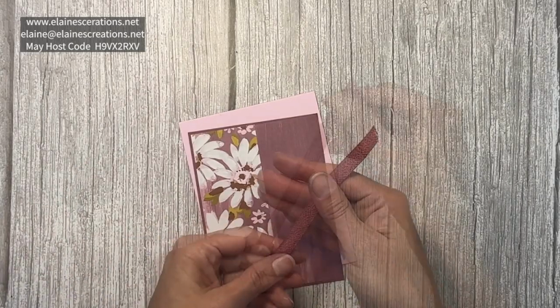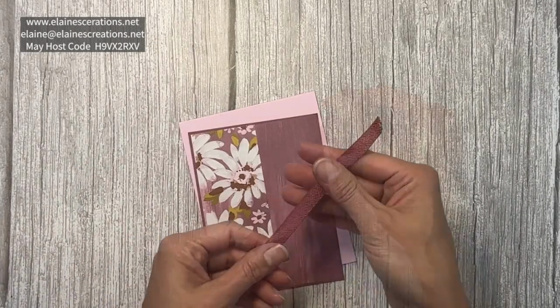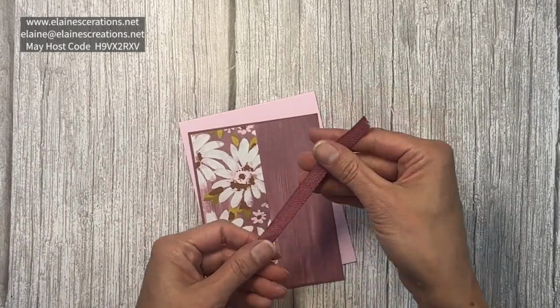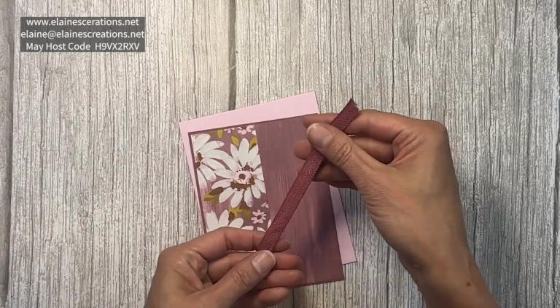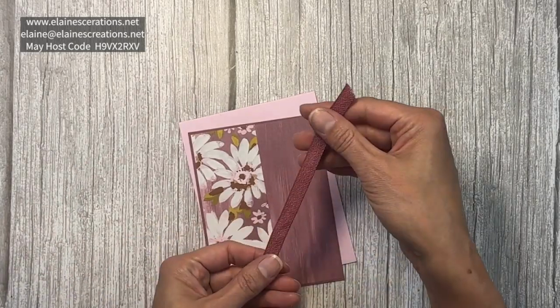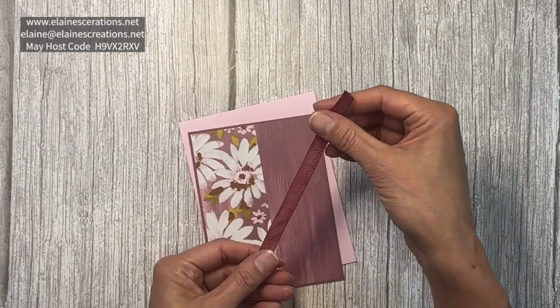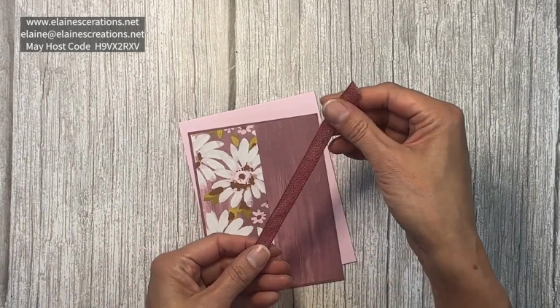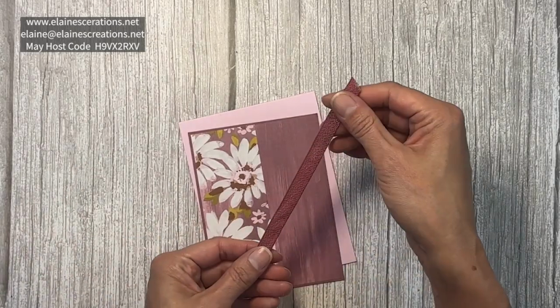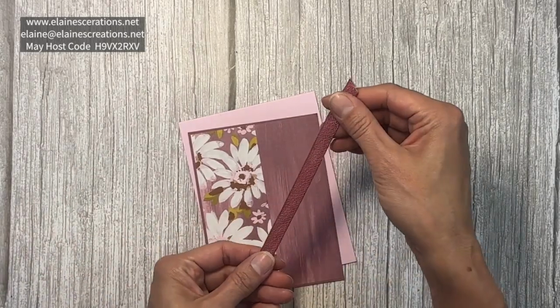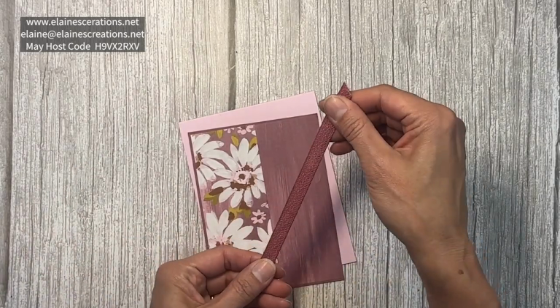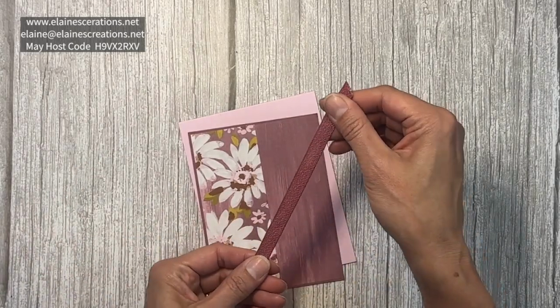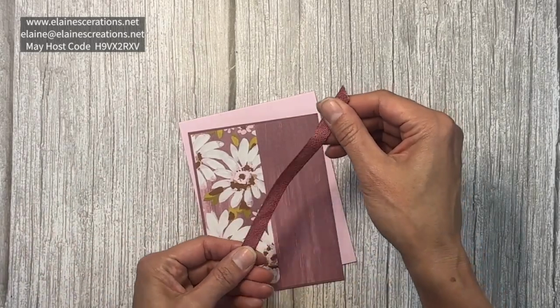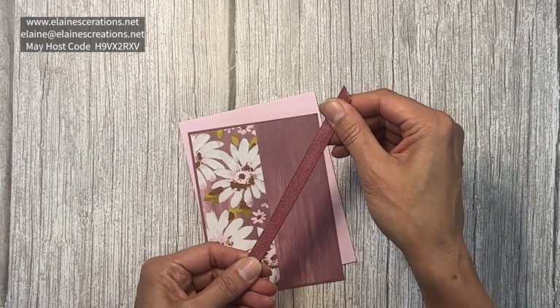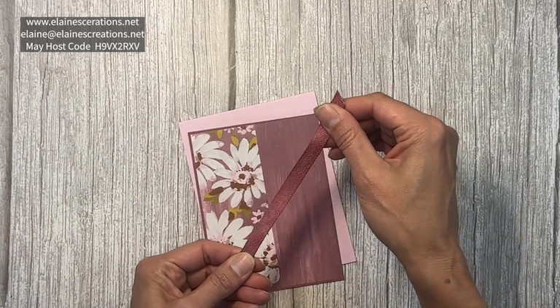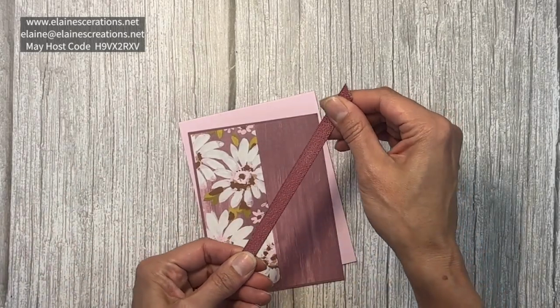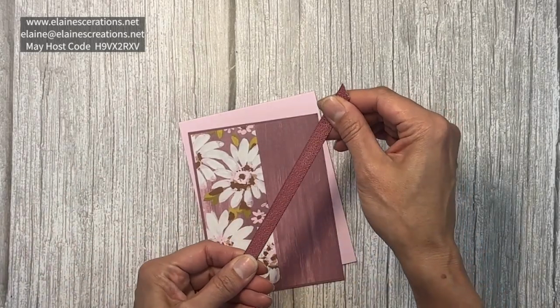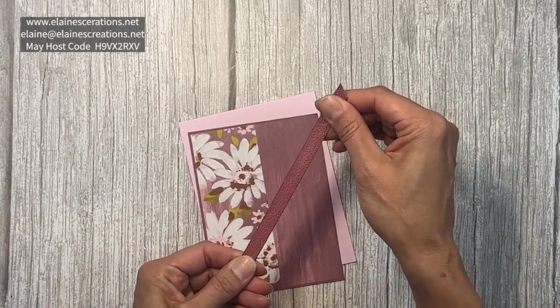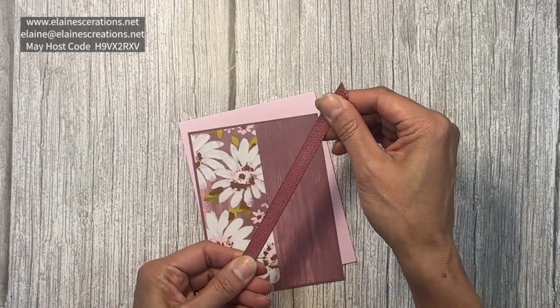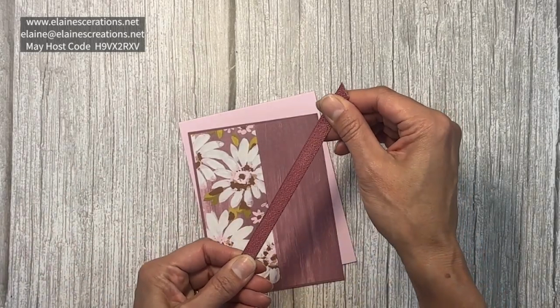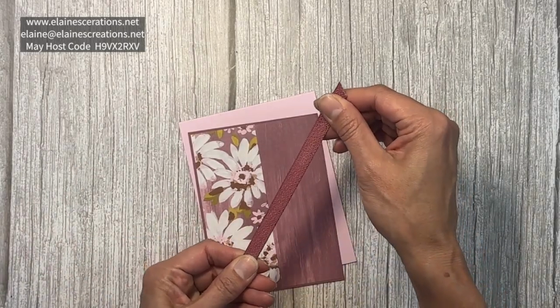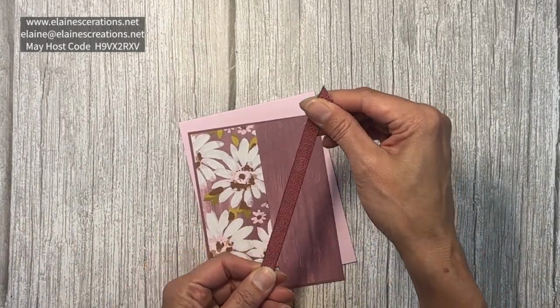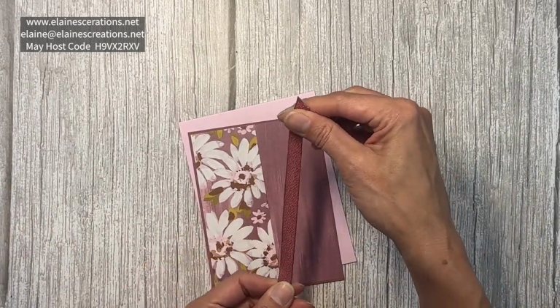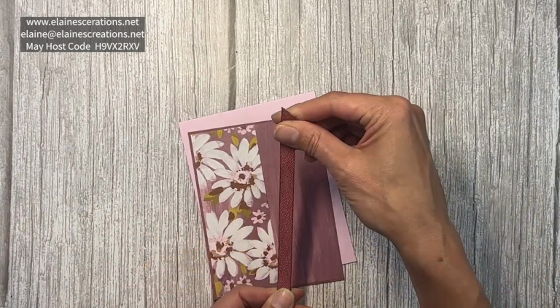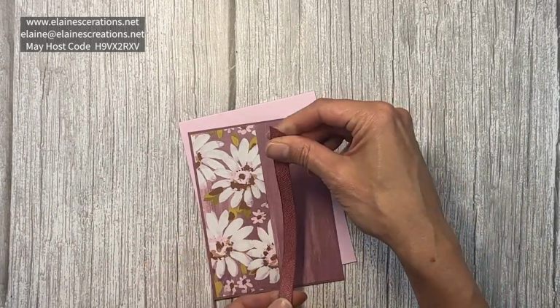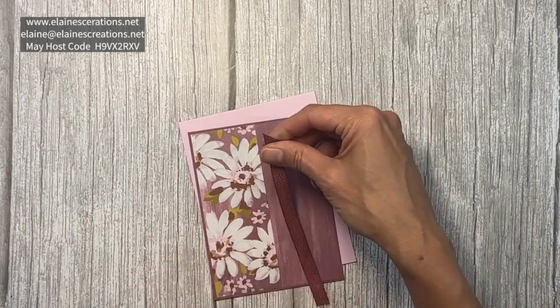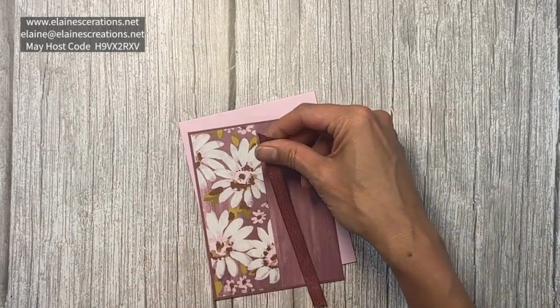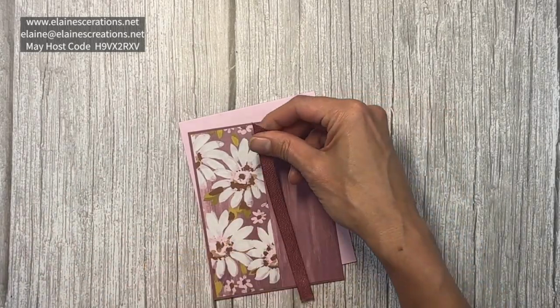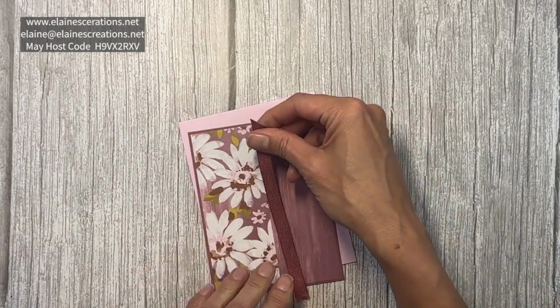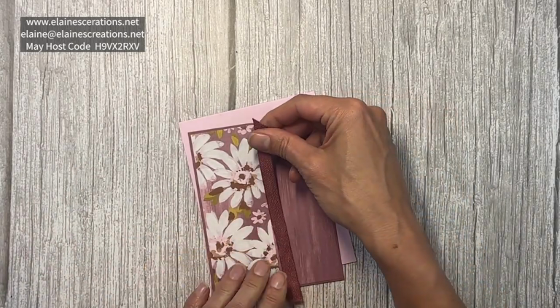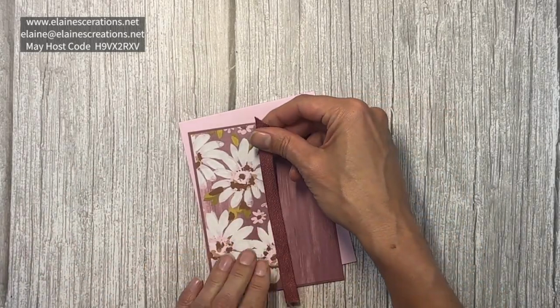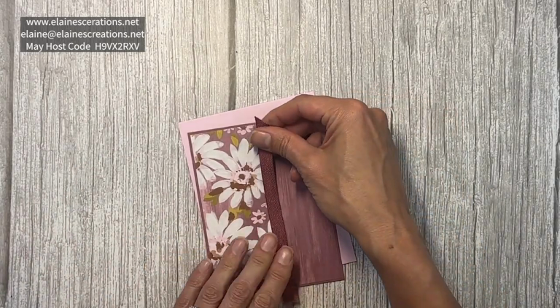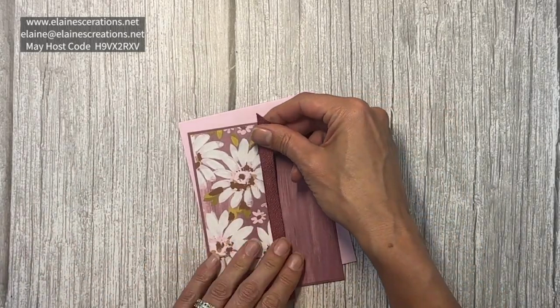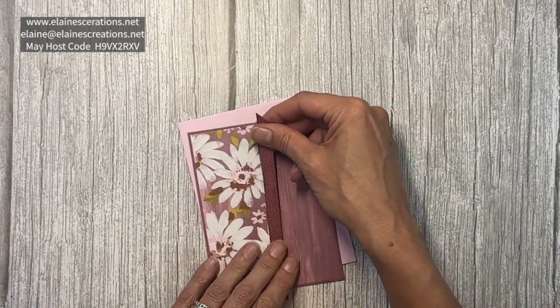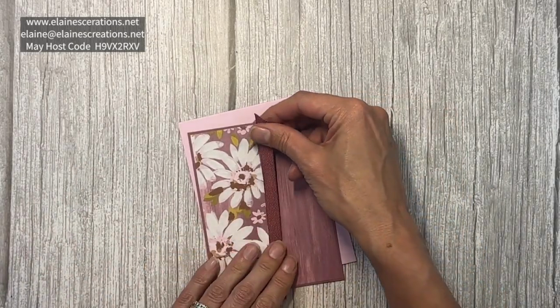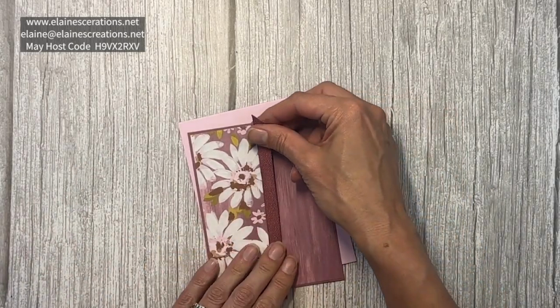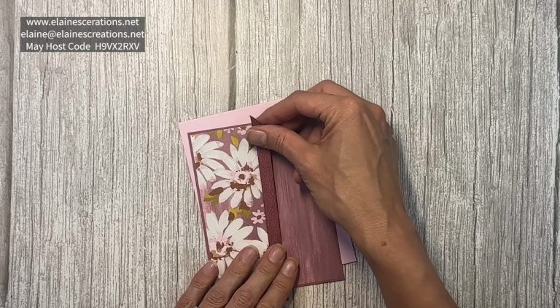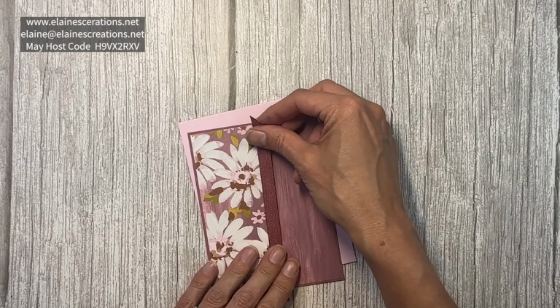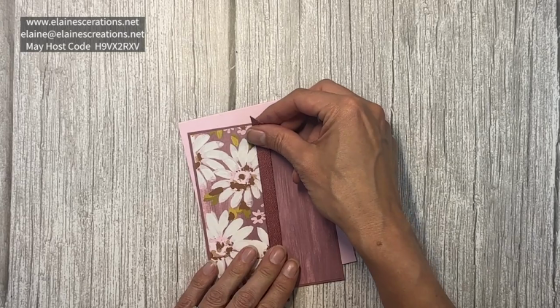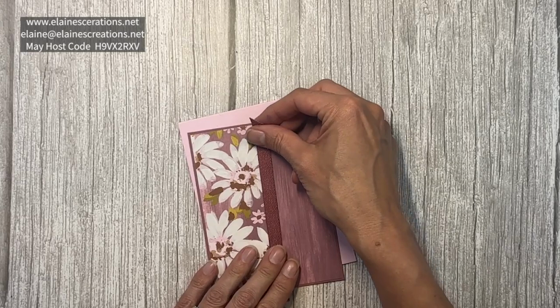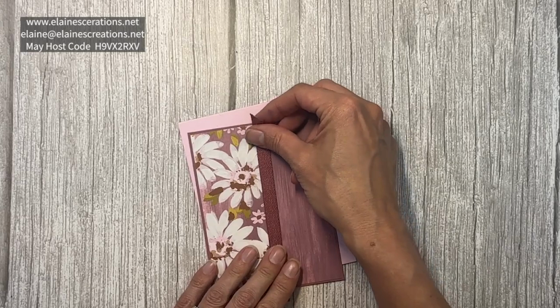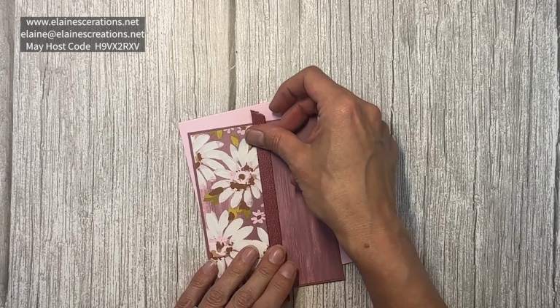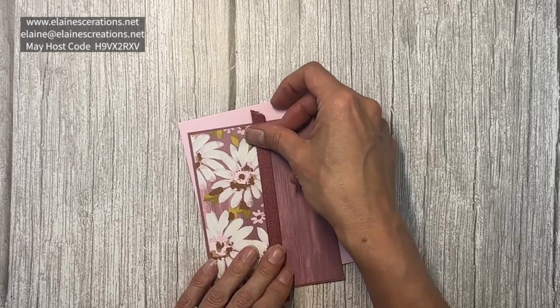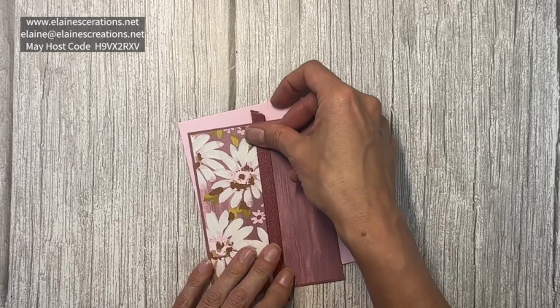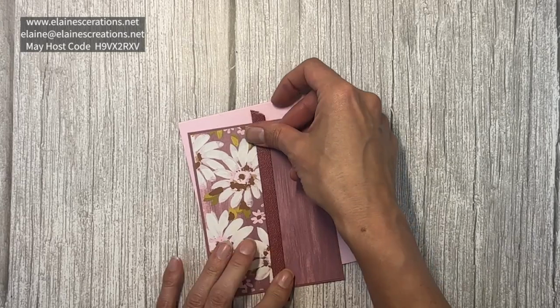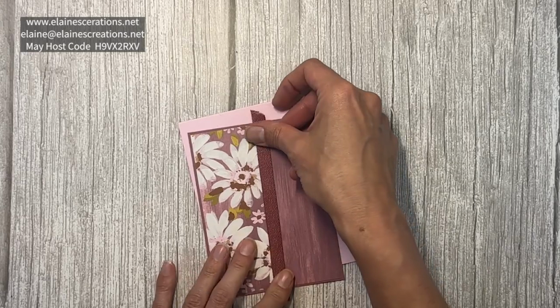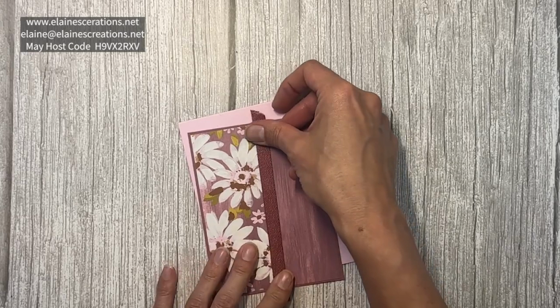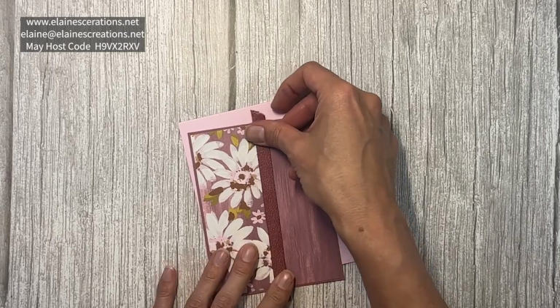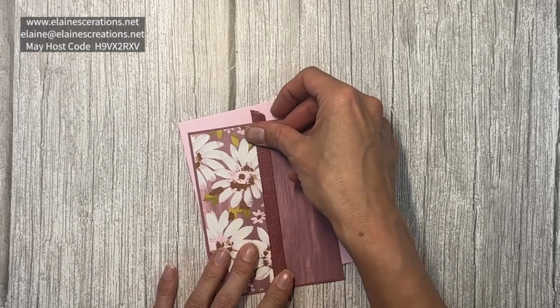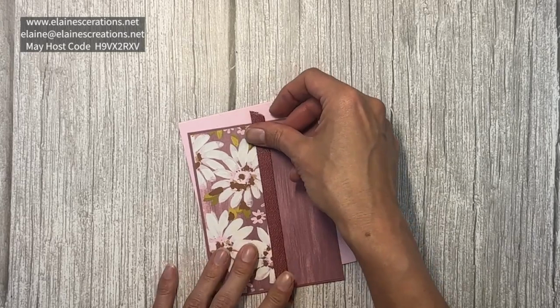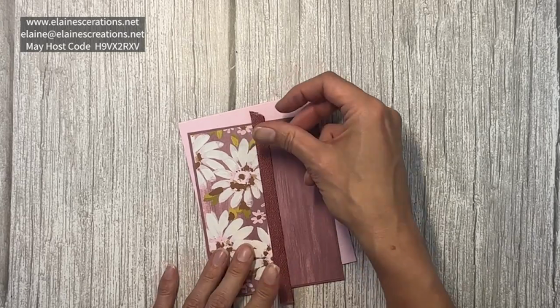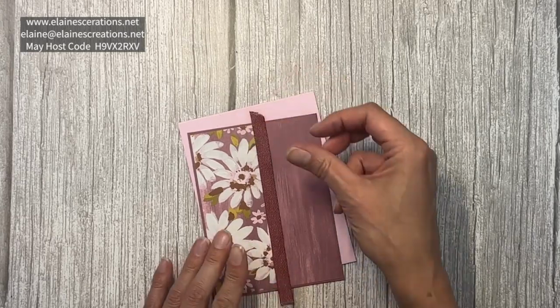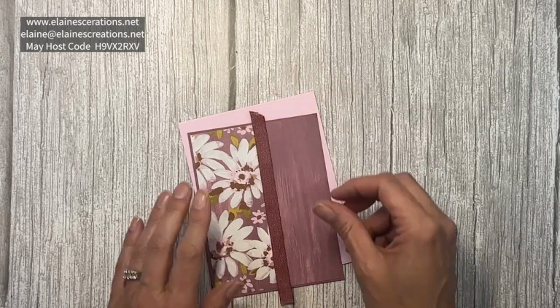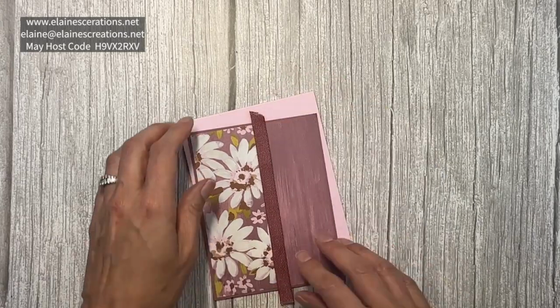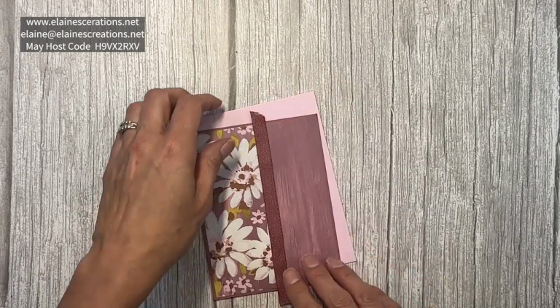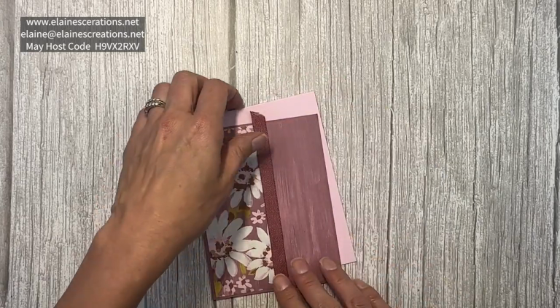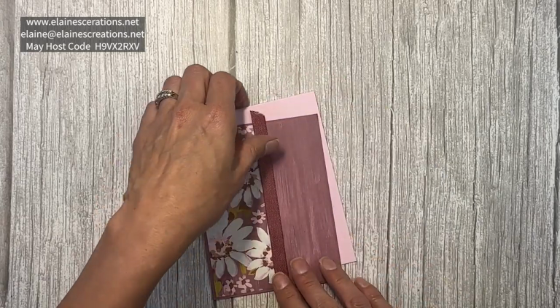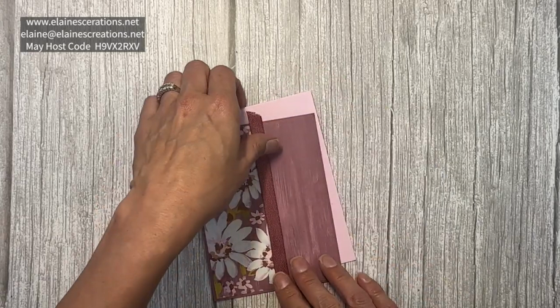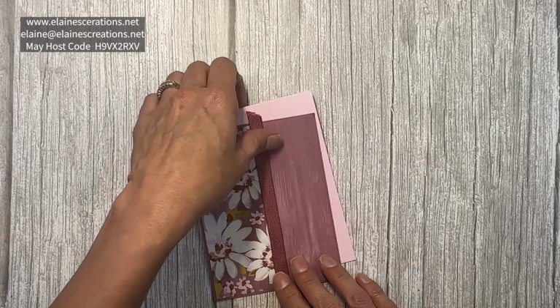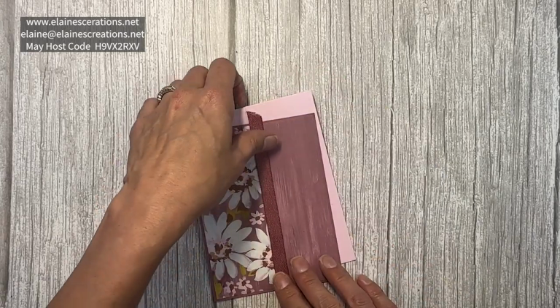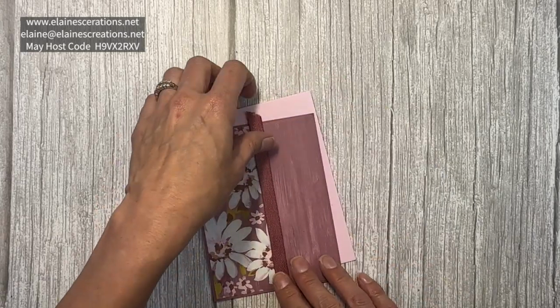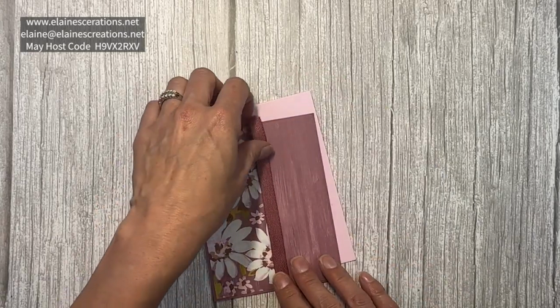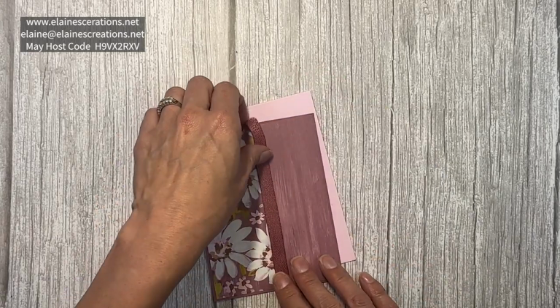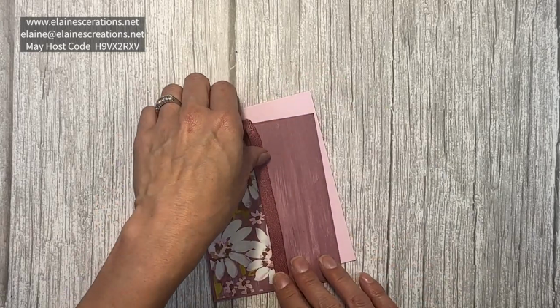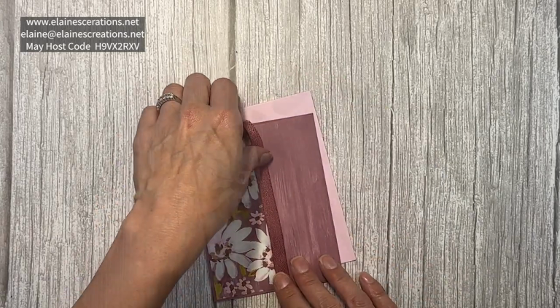Next, I use a piece of the Moody Mauve textured ribbon, and I'm going to just put it right here.